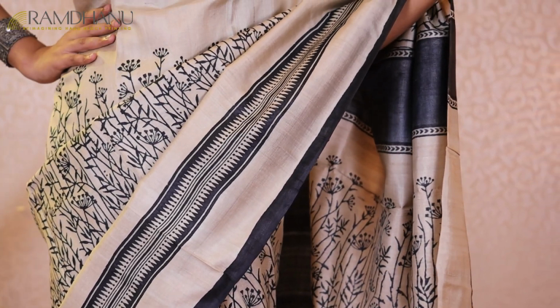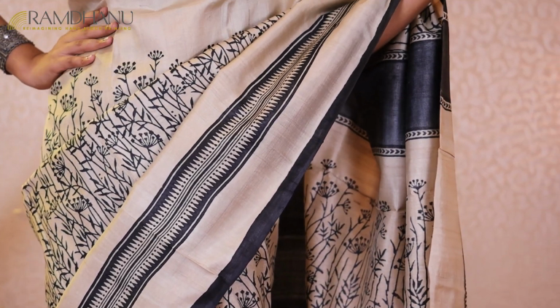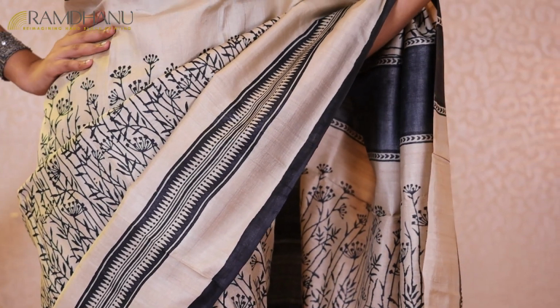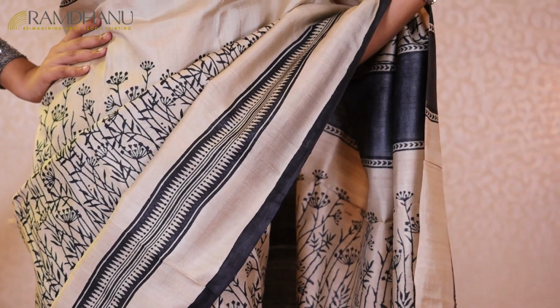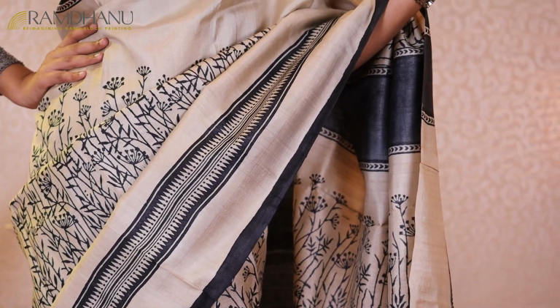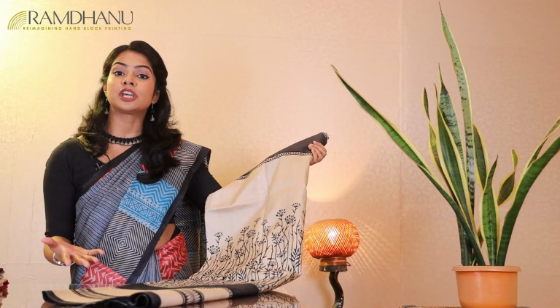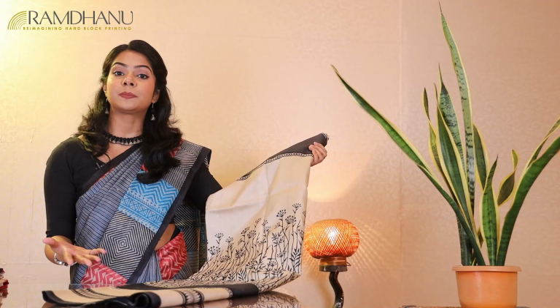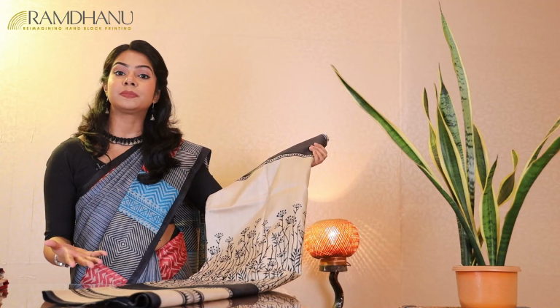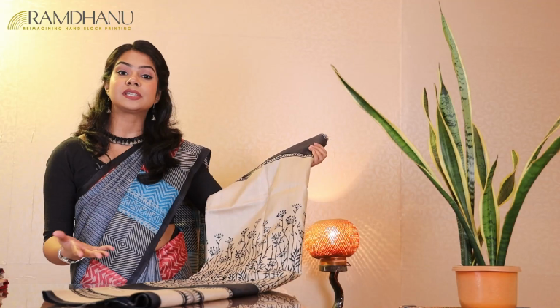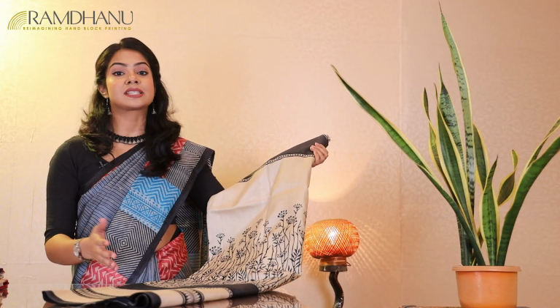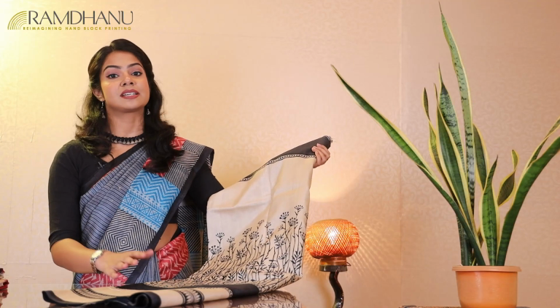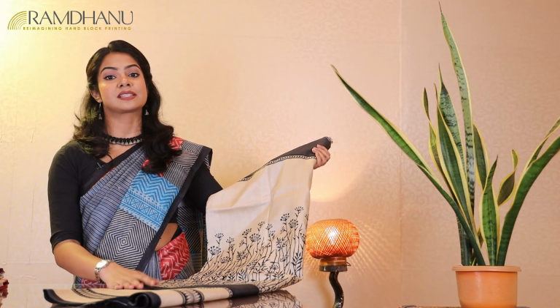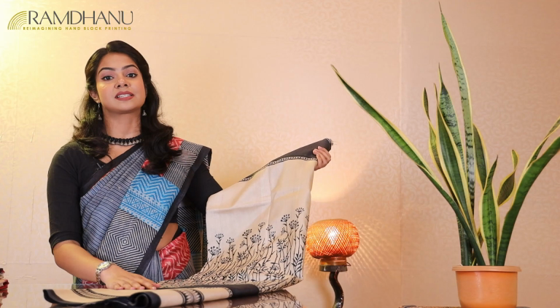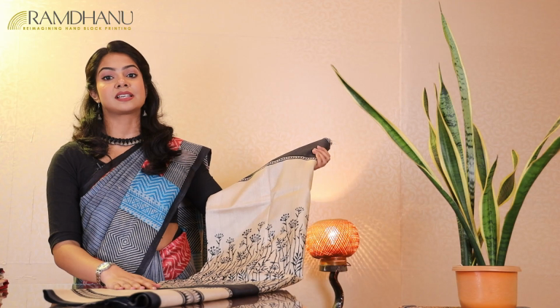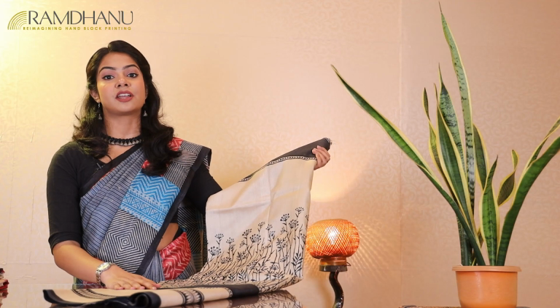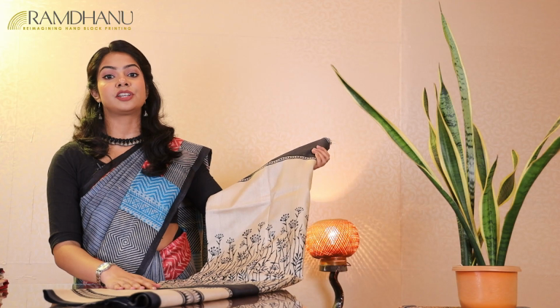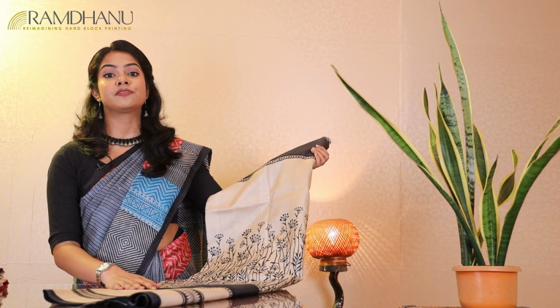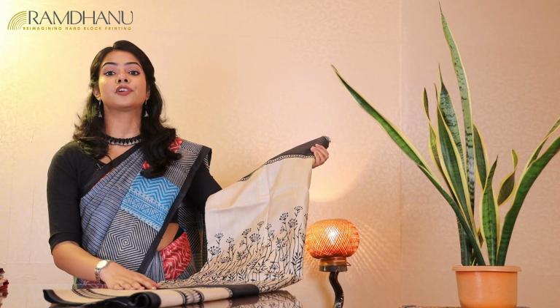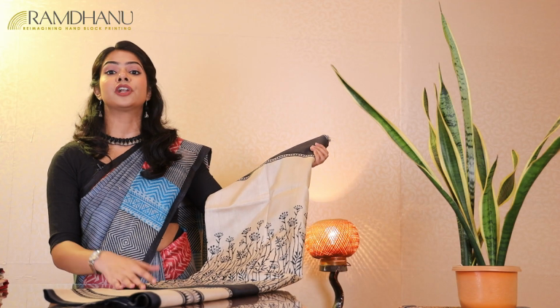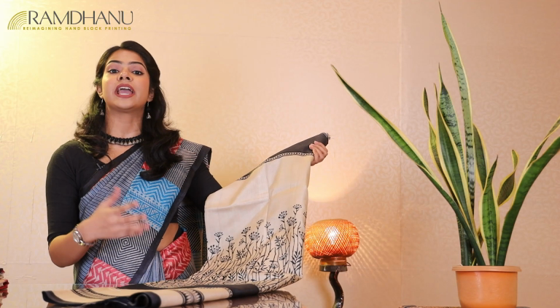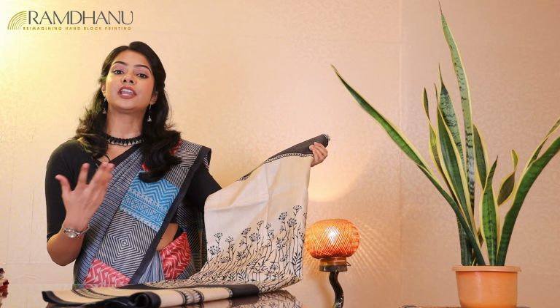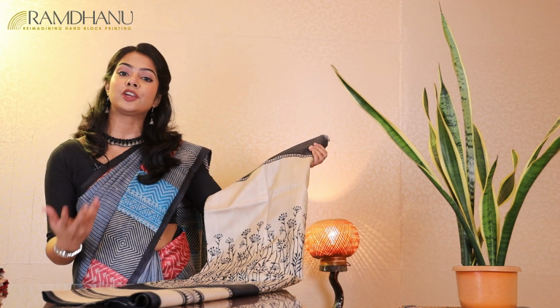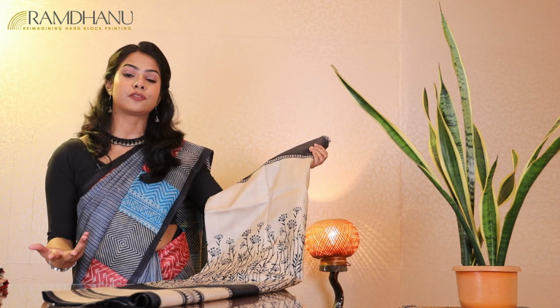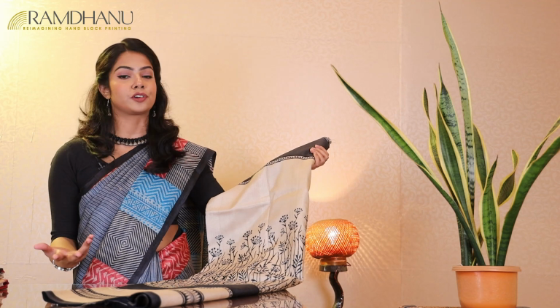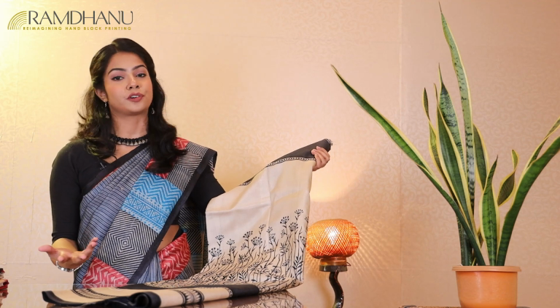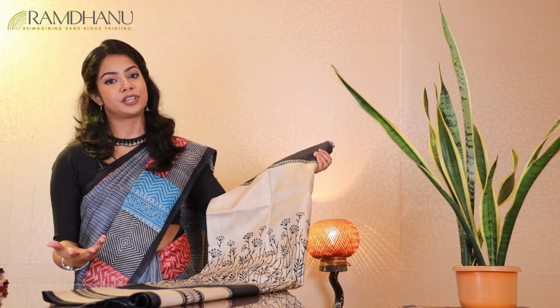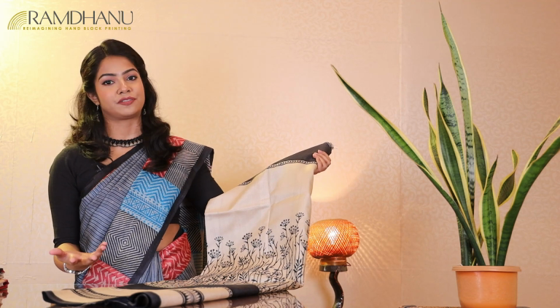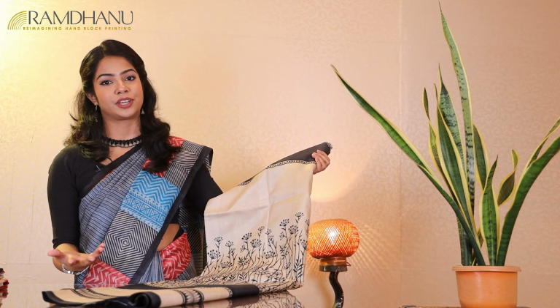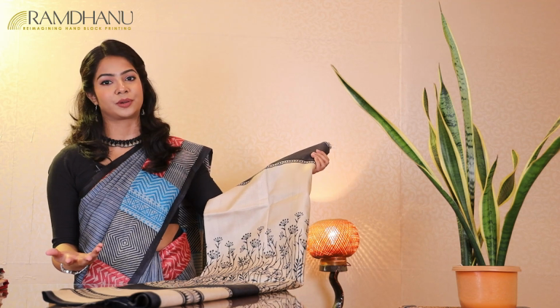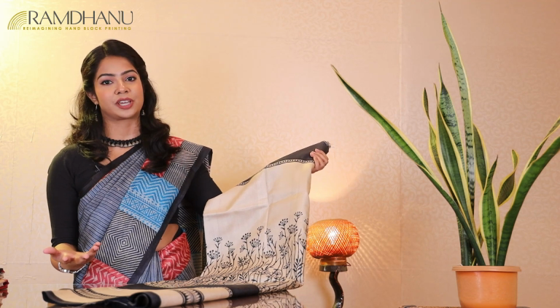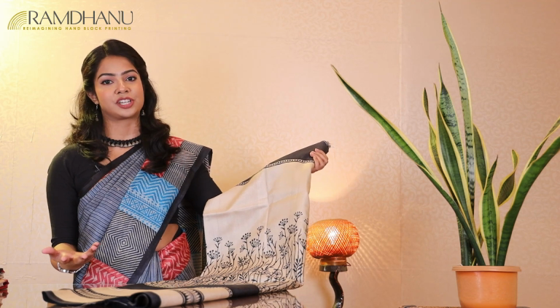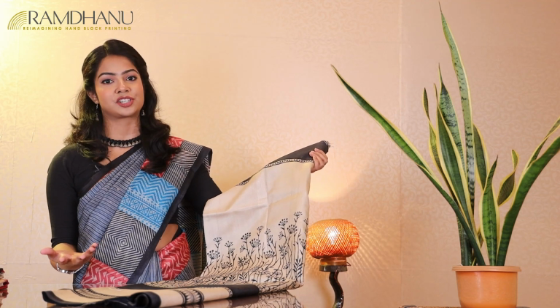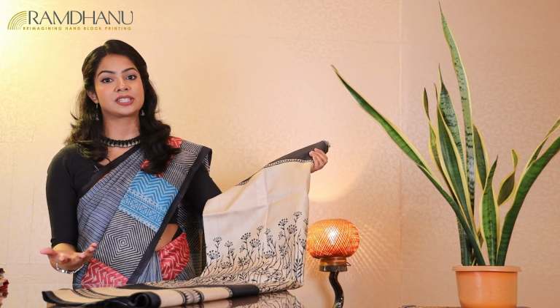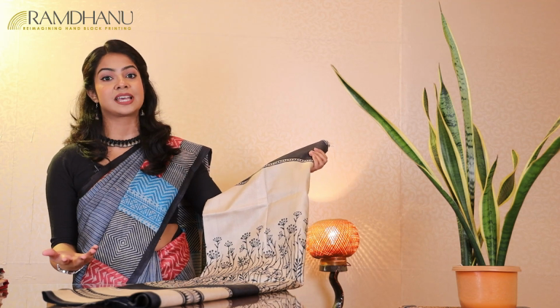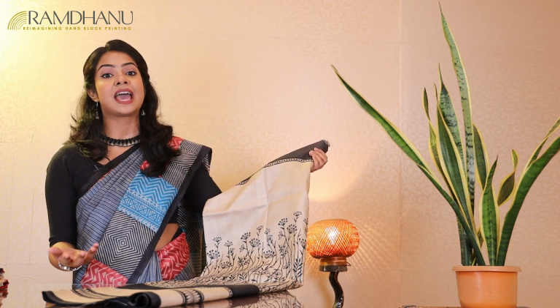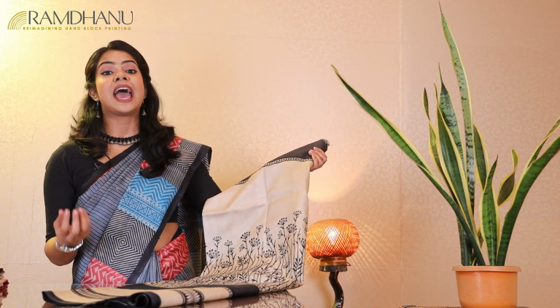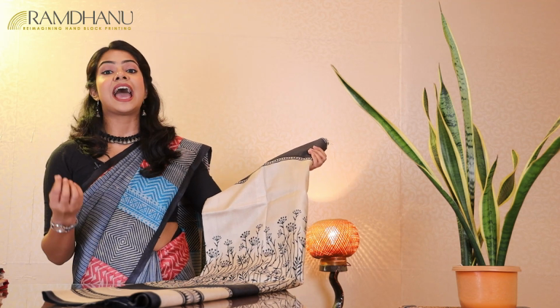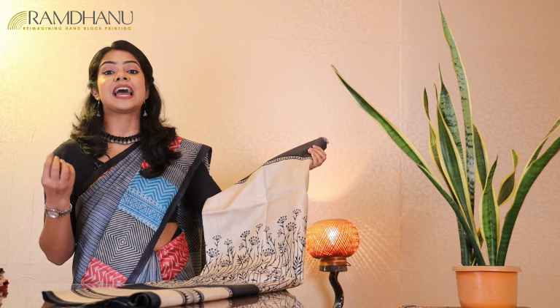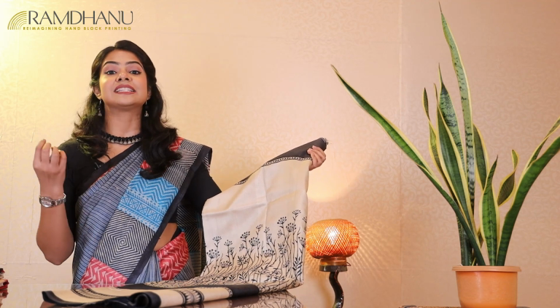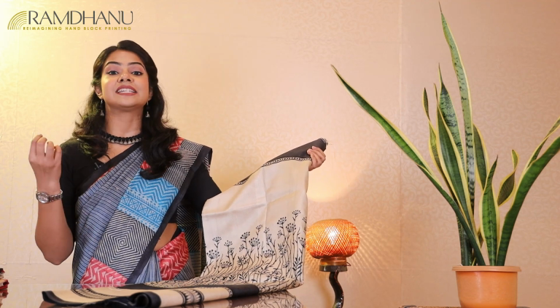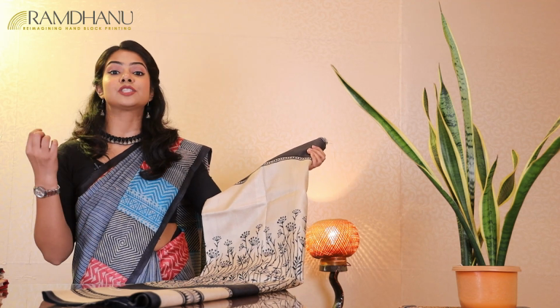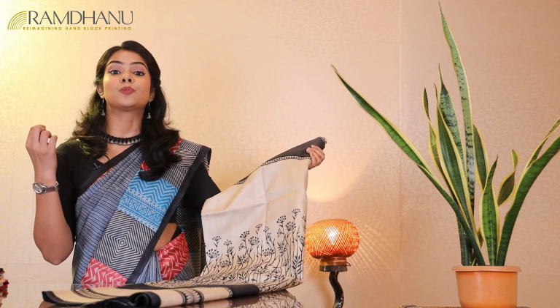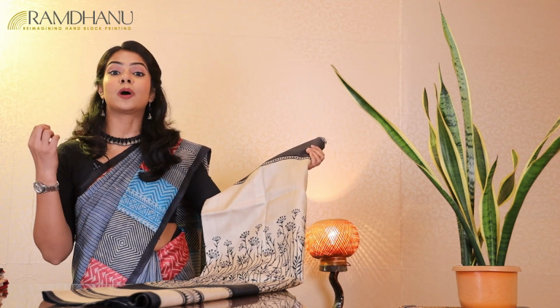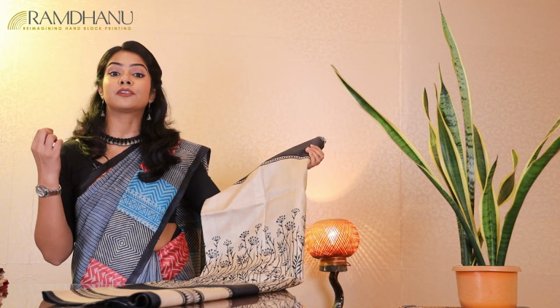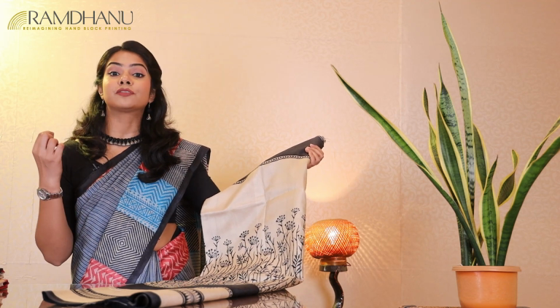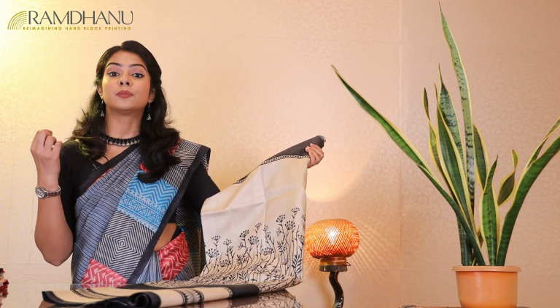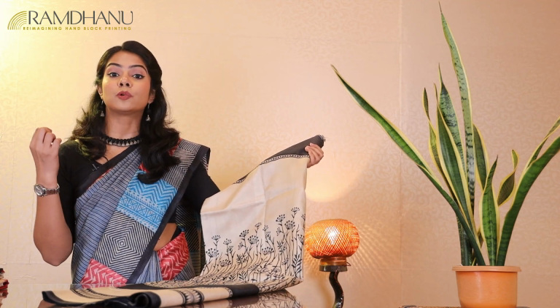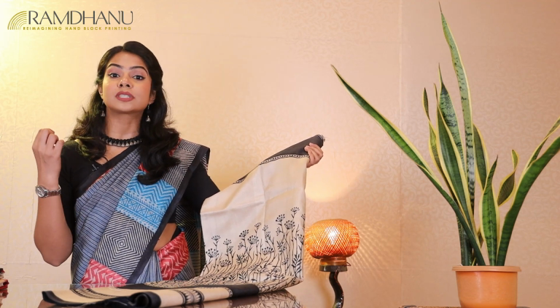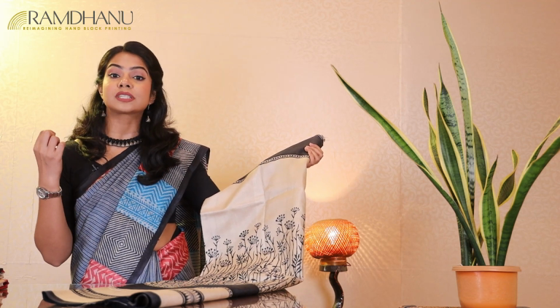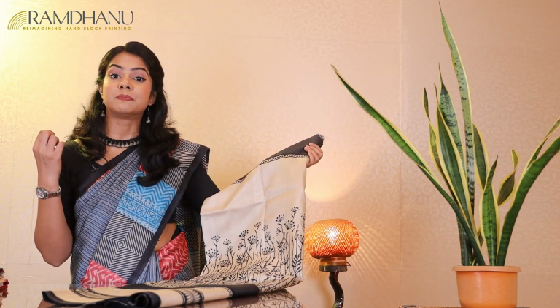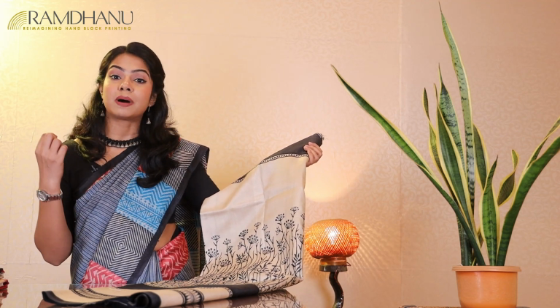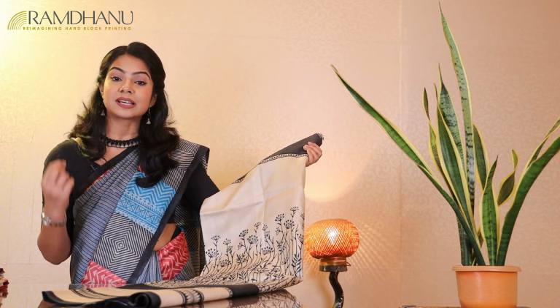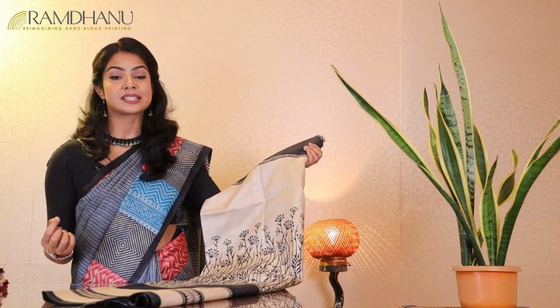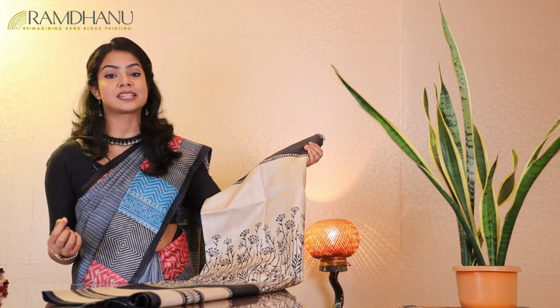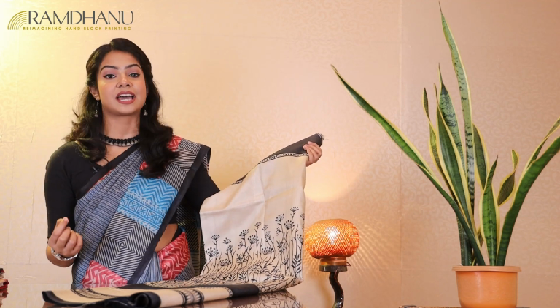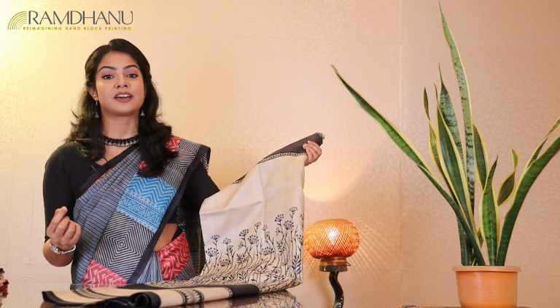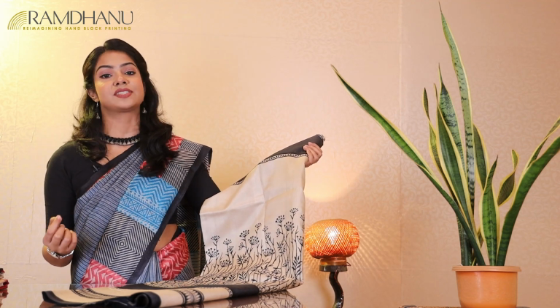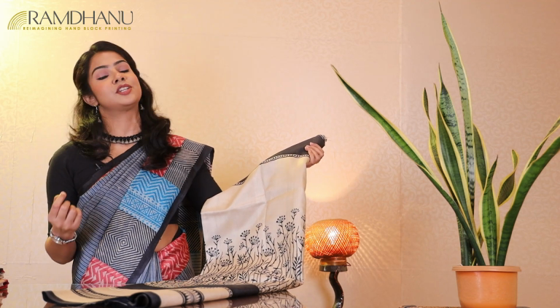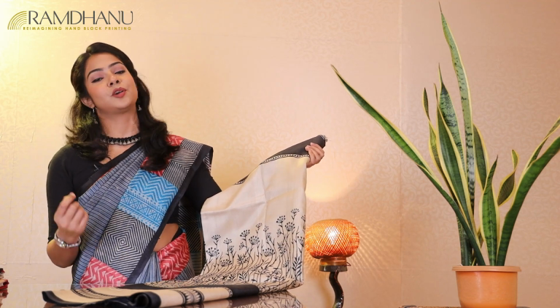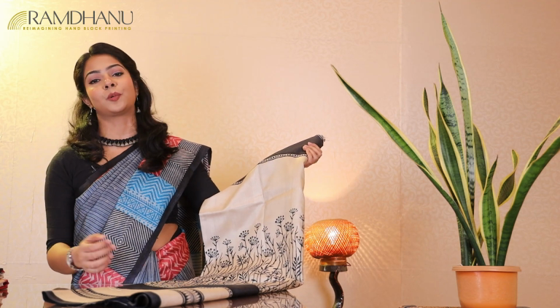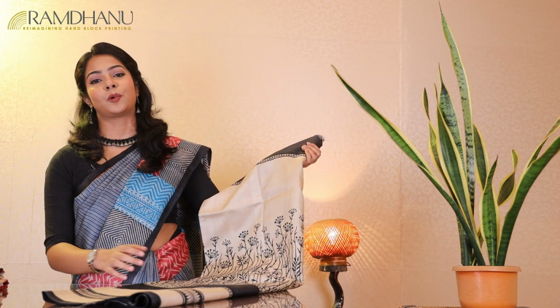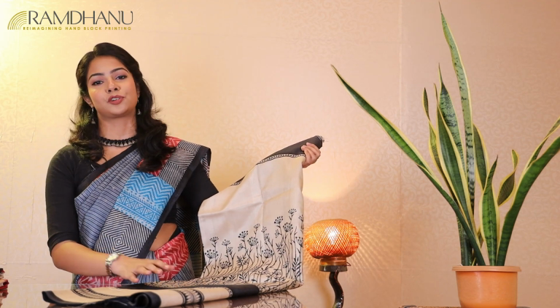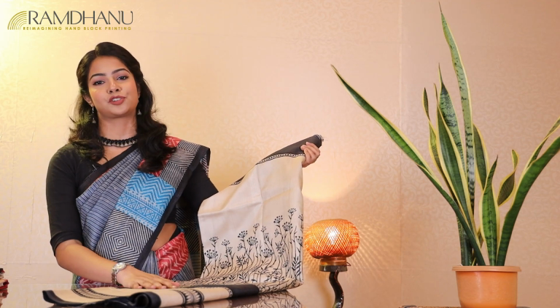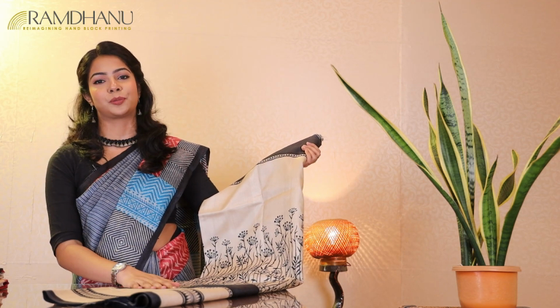You can drape this tasar saree for any of your evening occasions, and it is one of the most must-haves in your wardrobe.